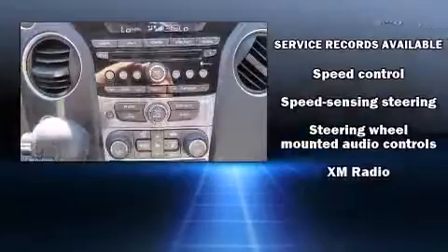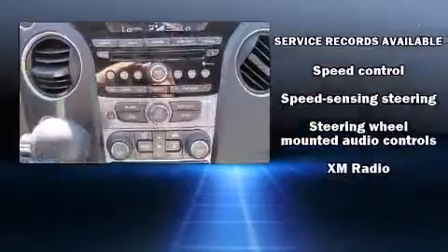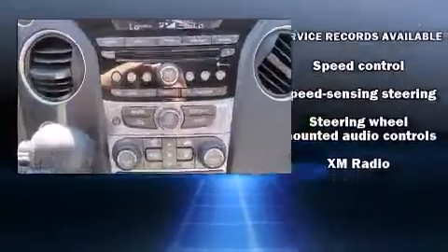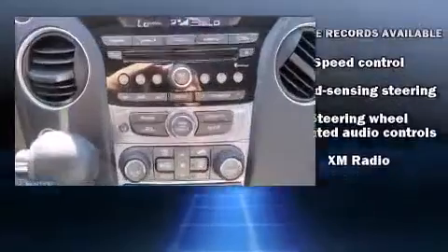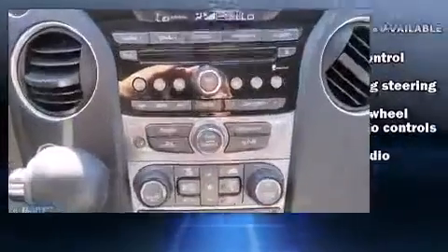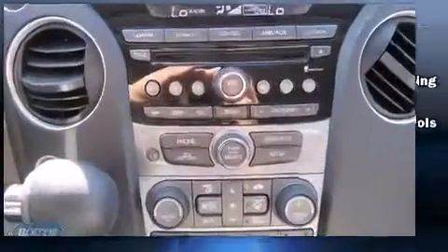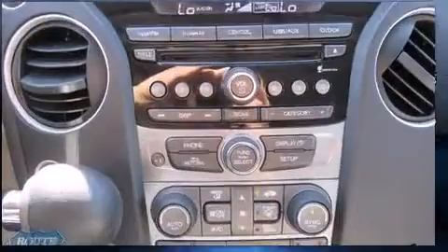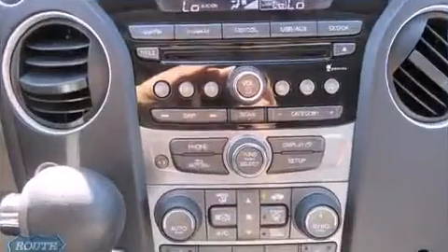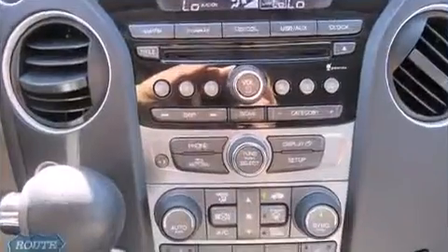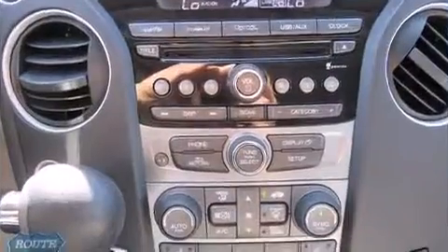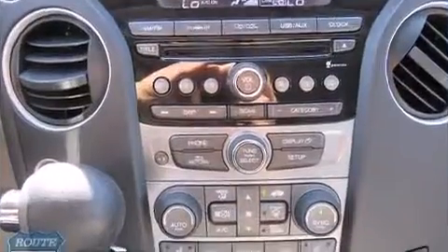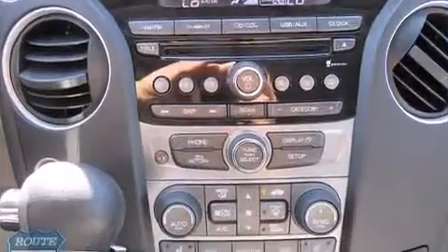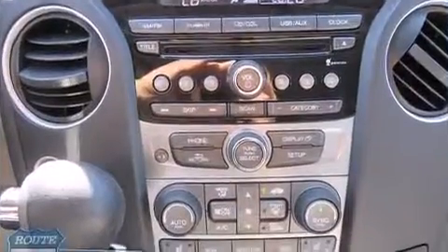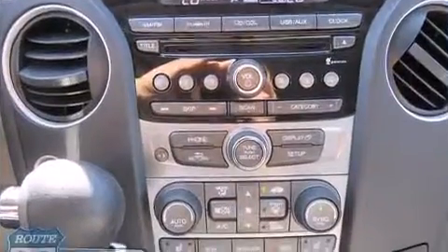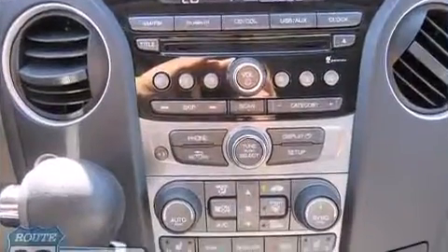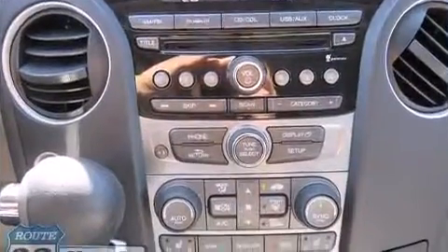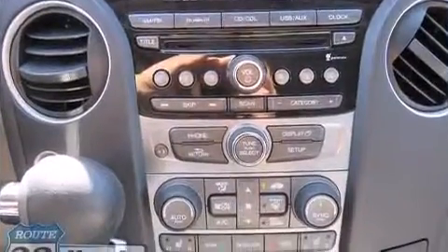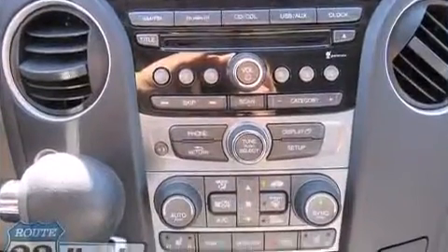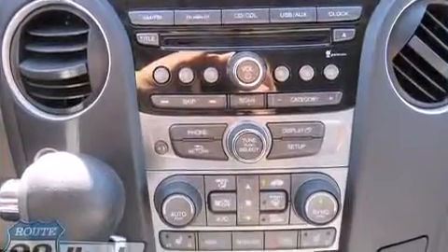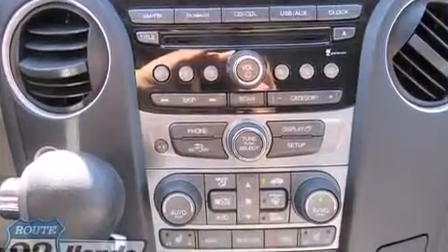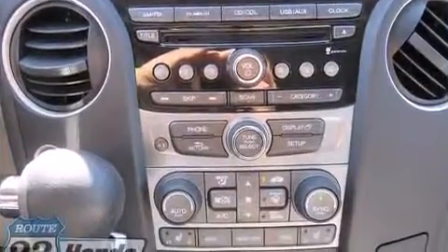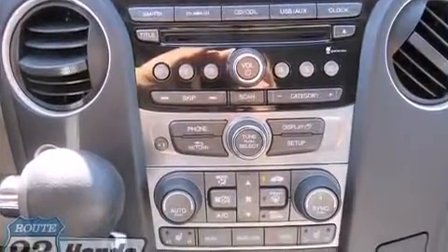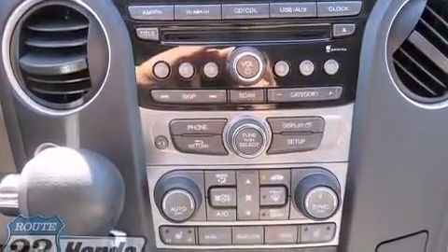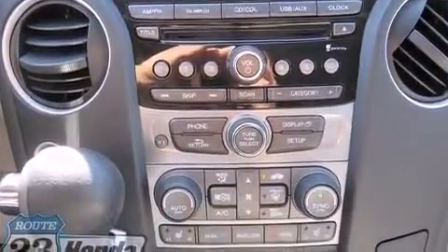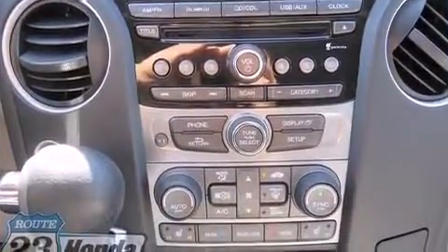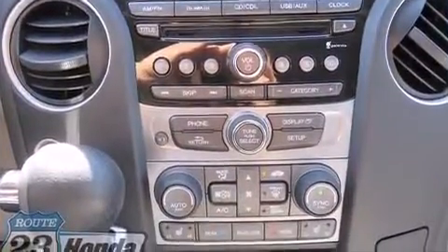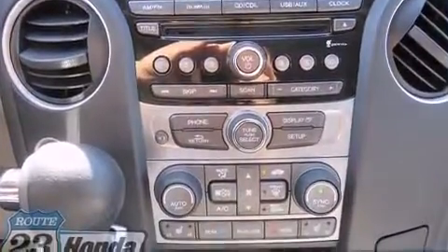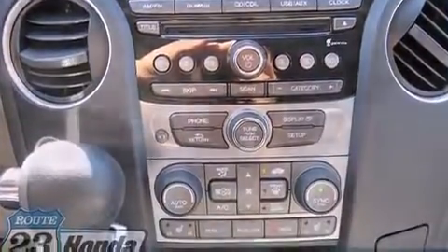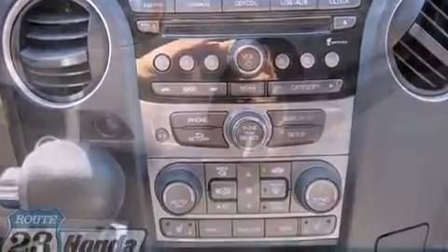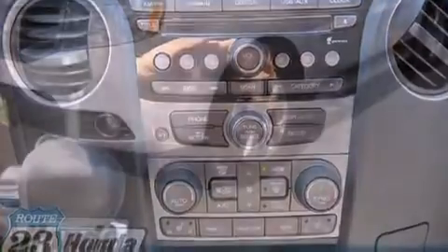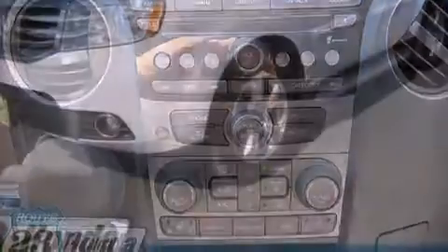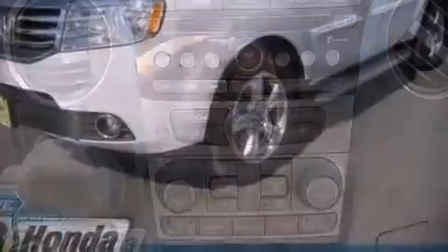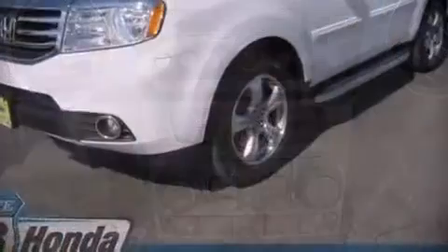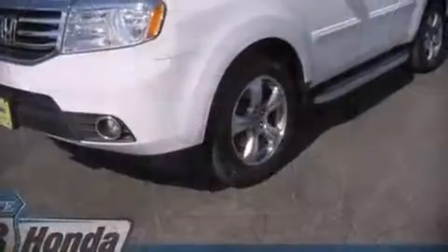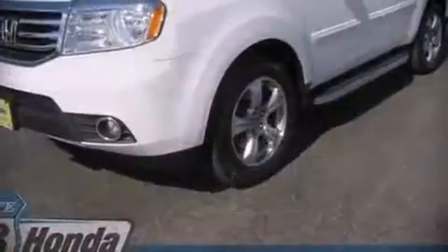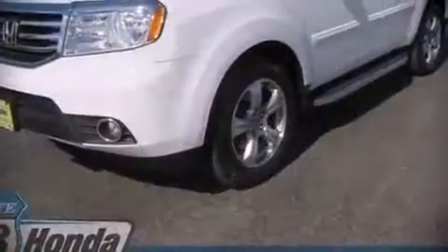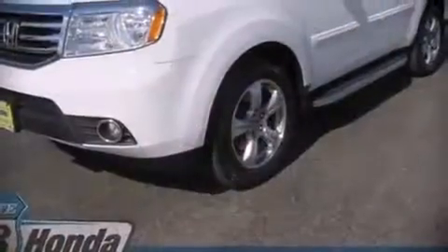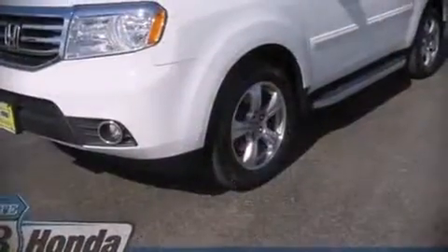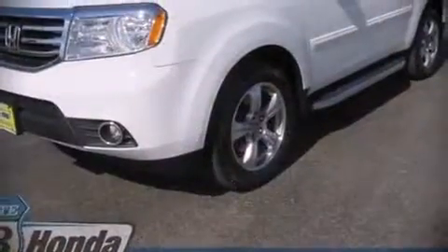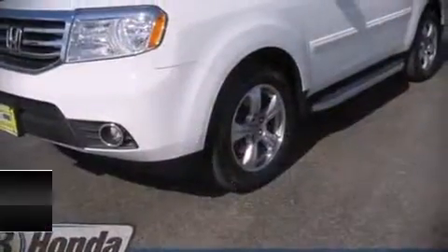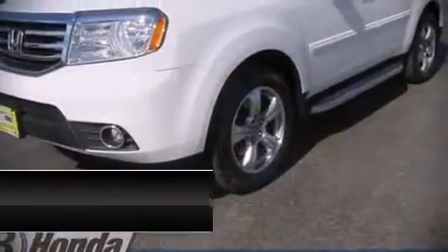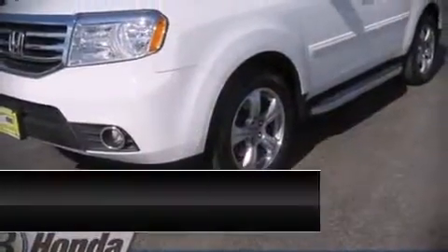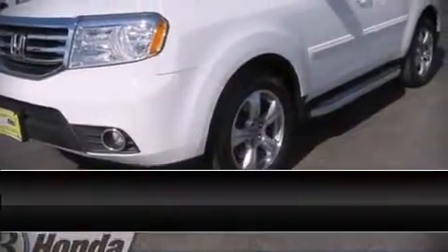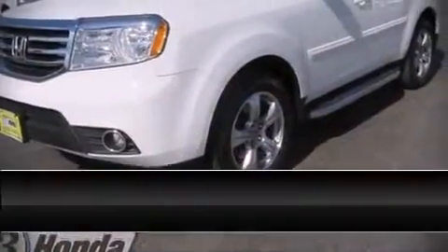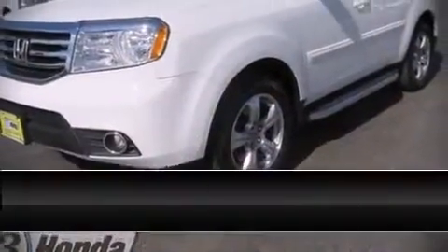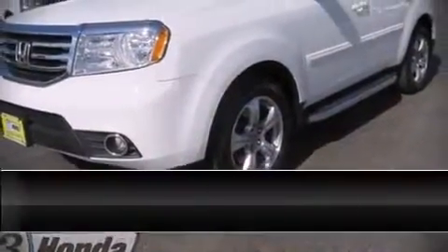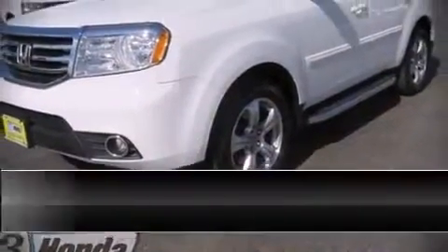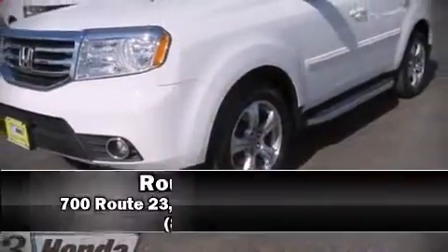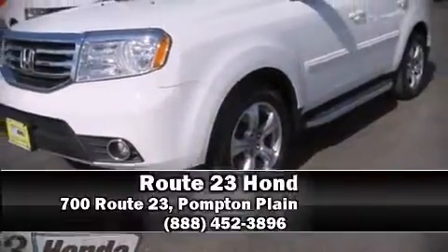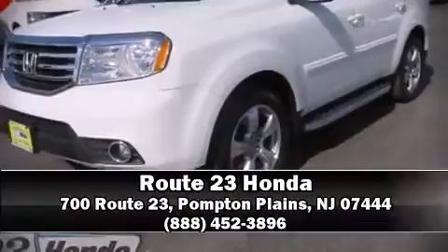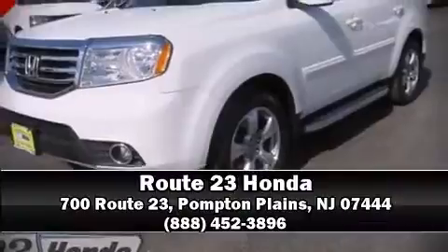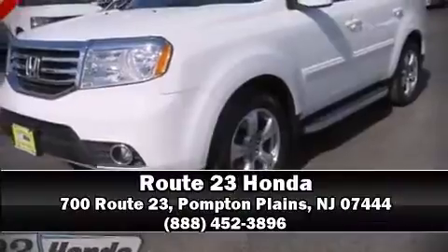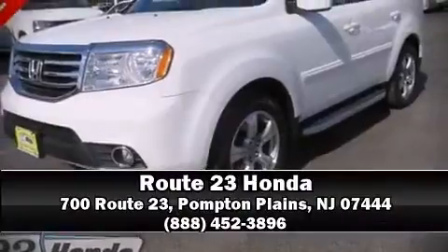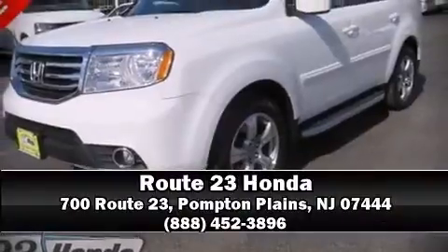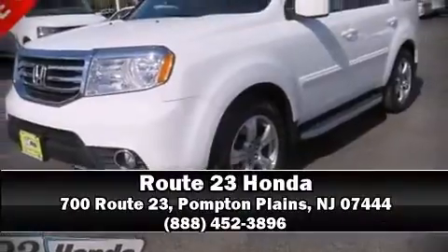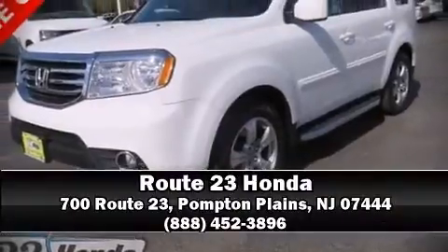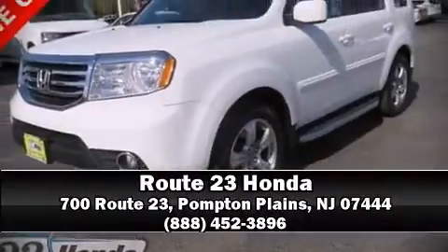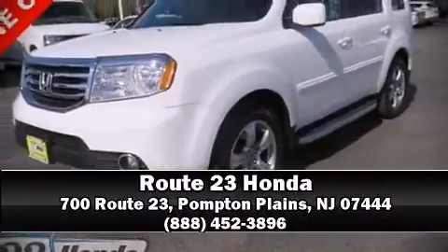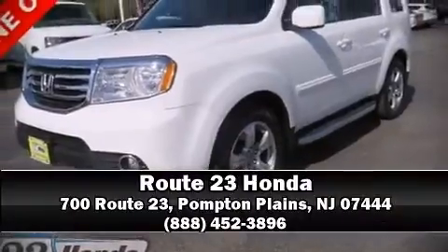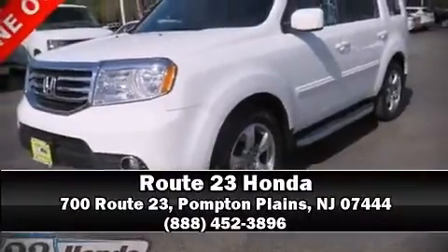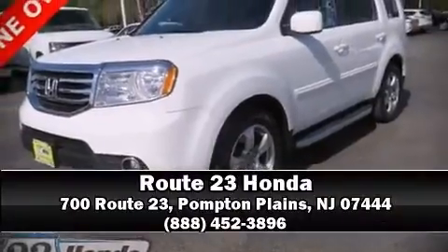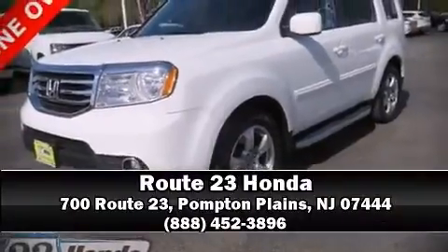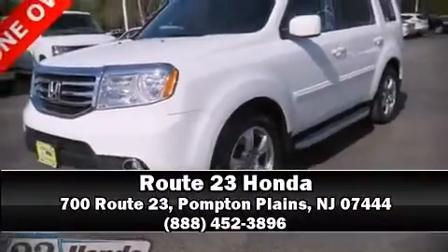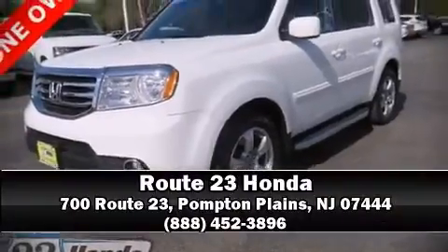The certification process includes an exhaustive 150-point inspection. Please don't hesitate to give us a call.